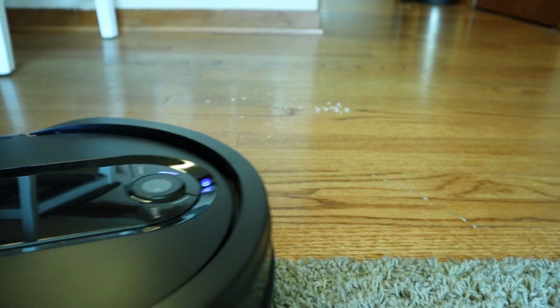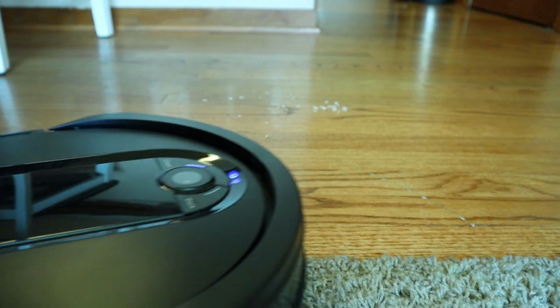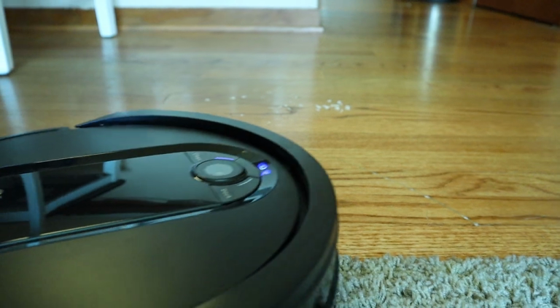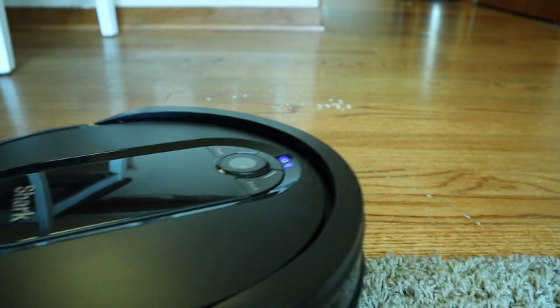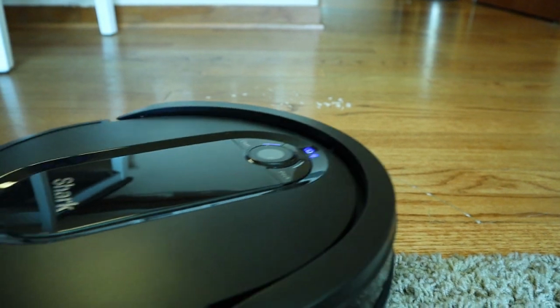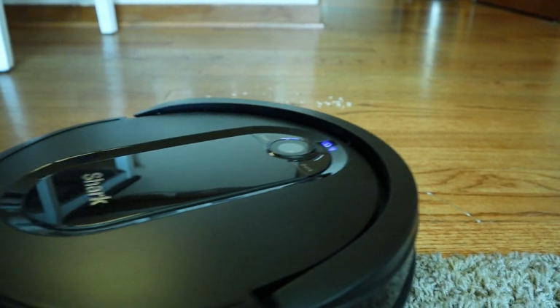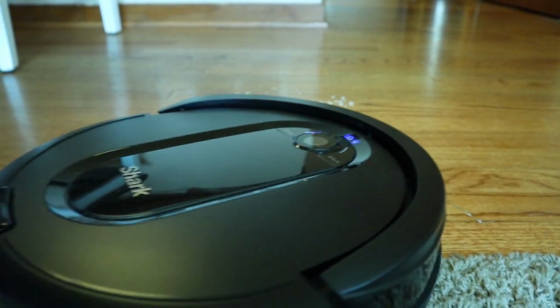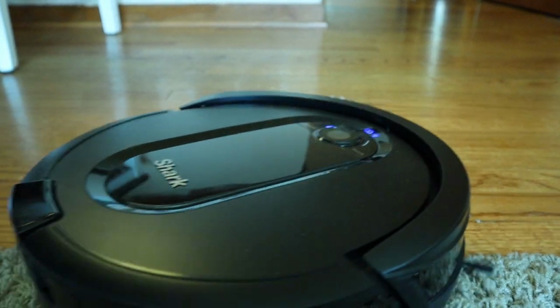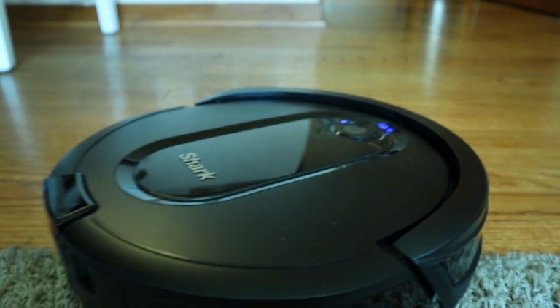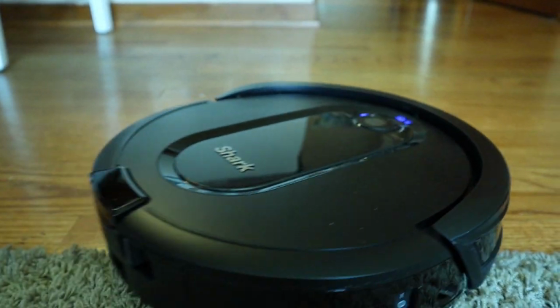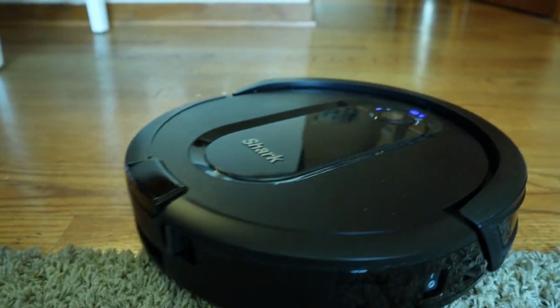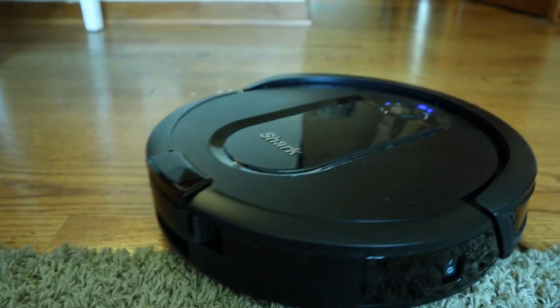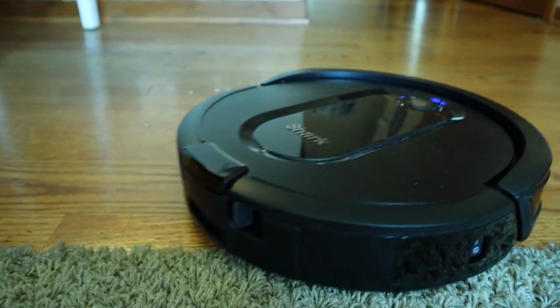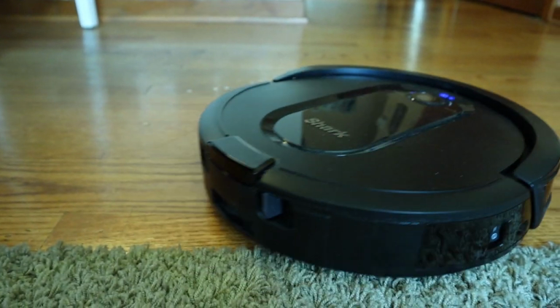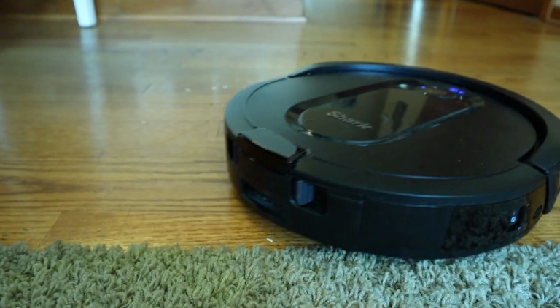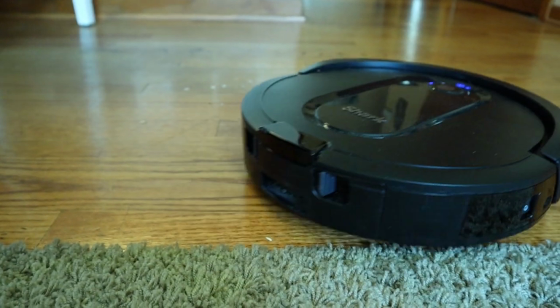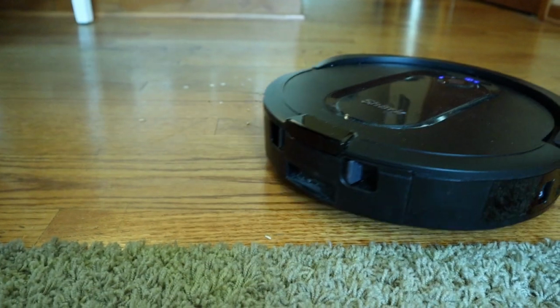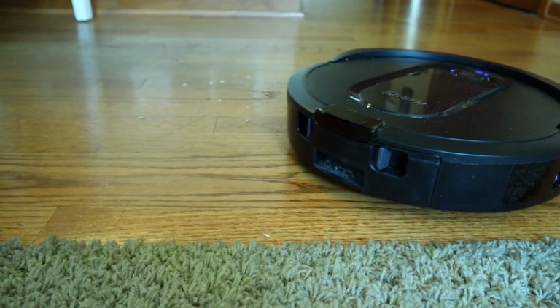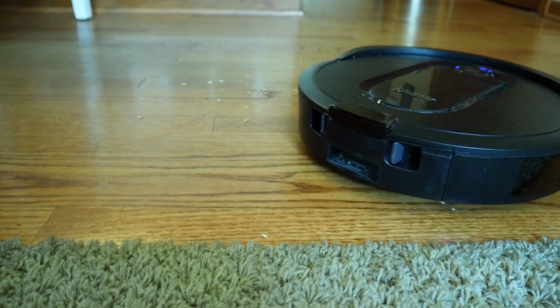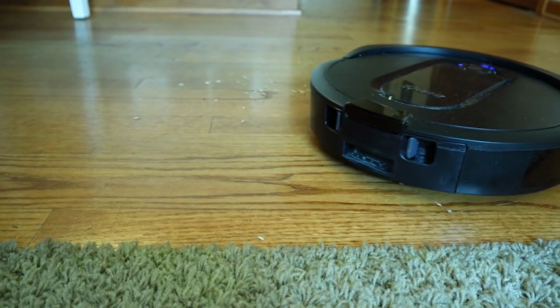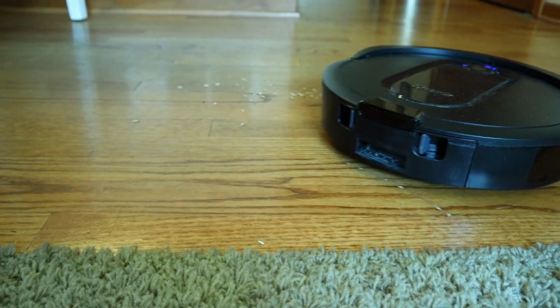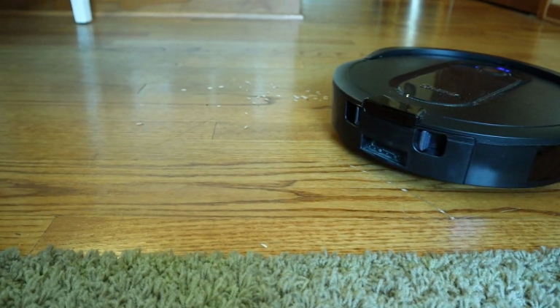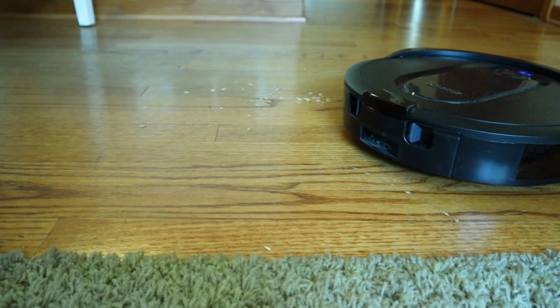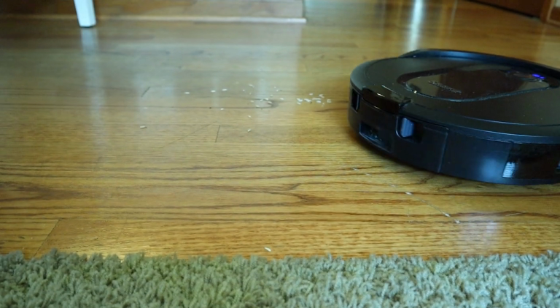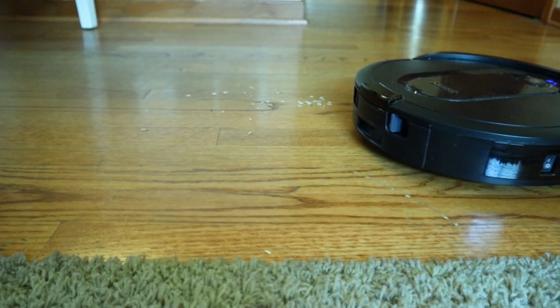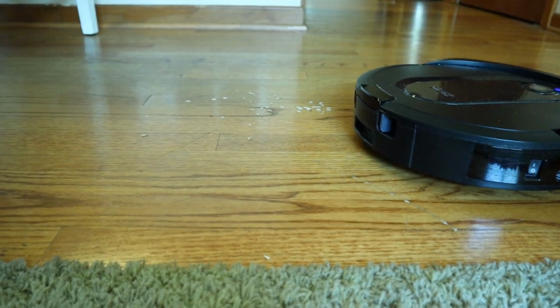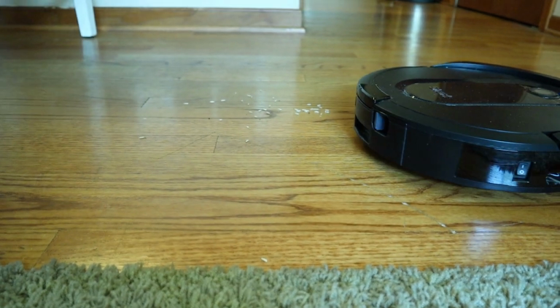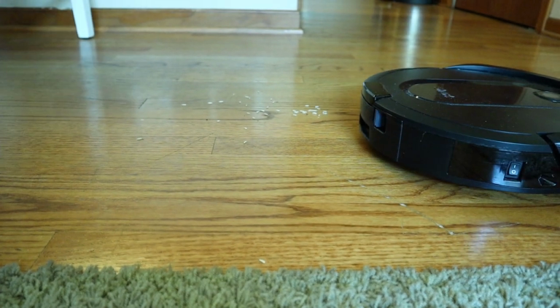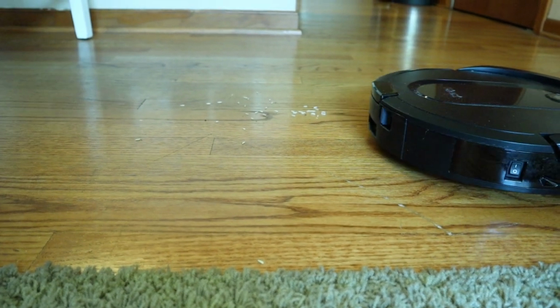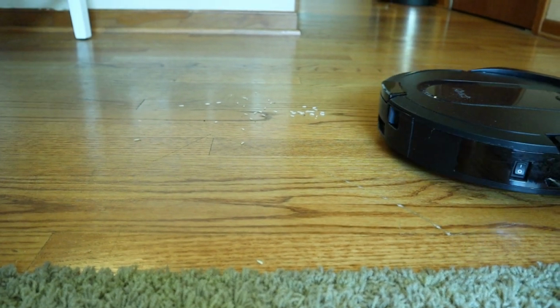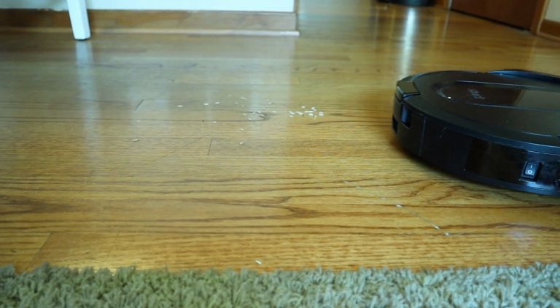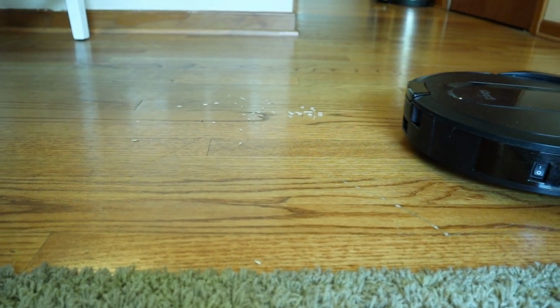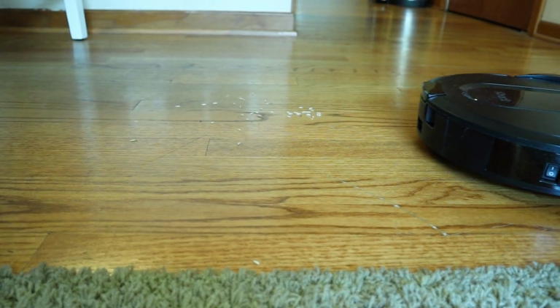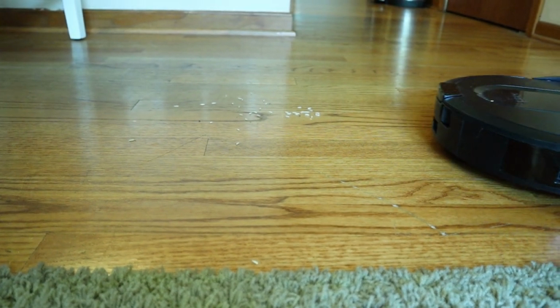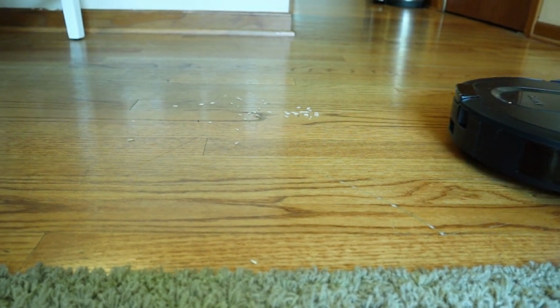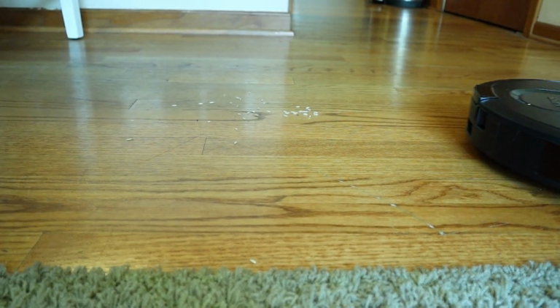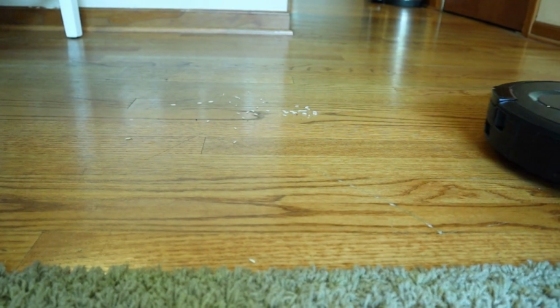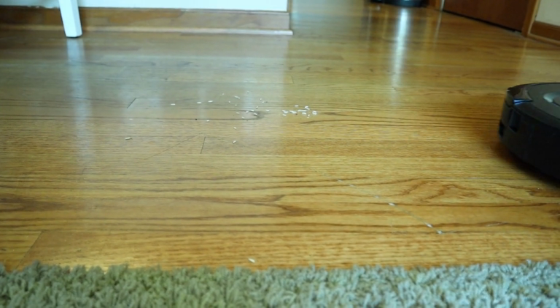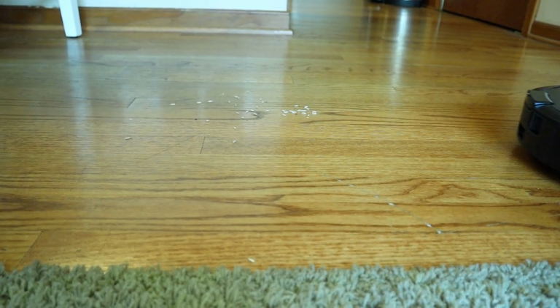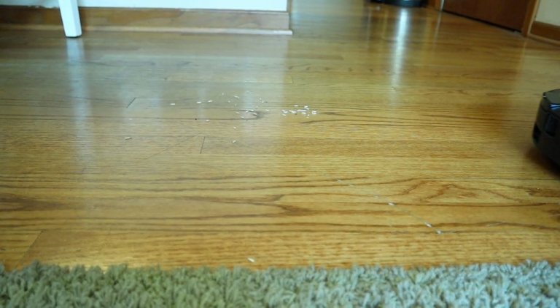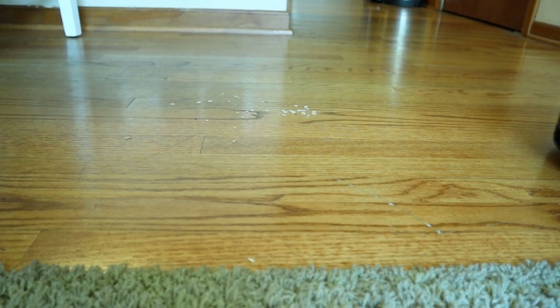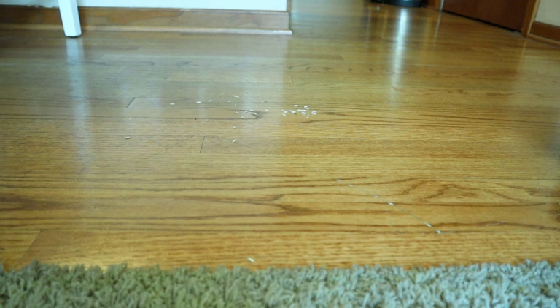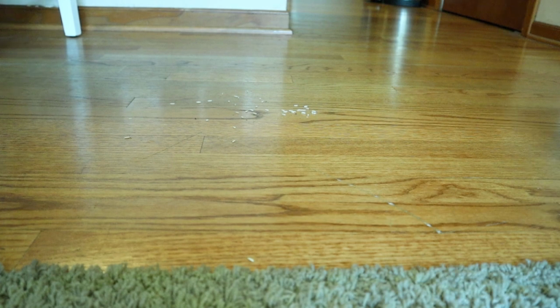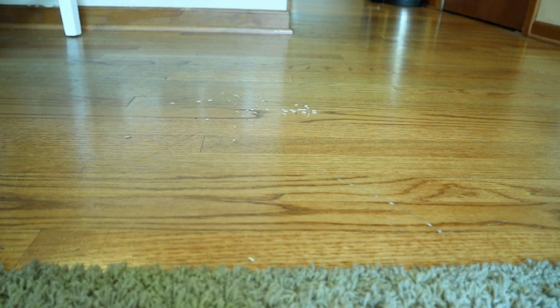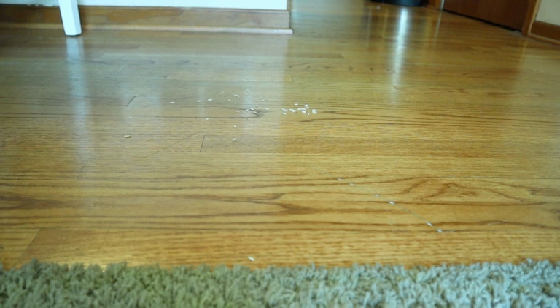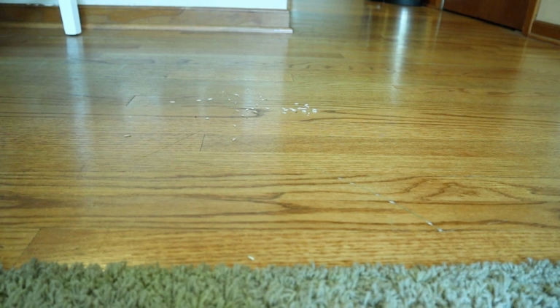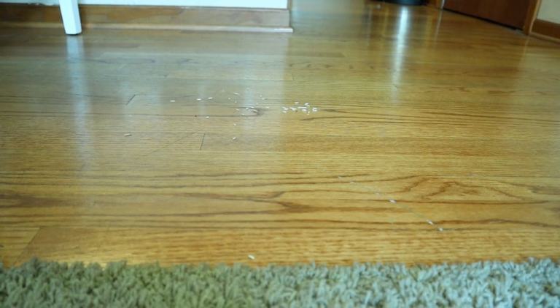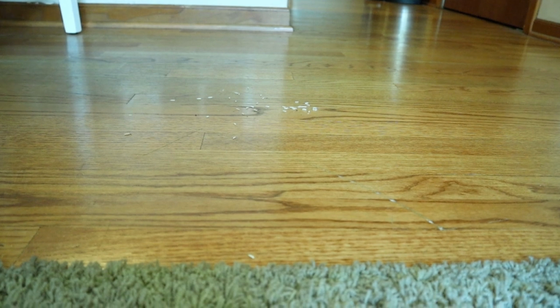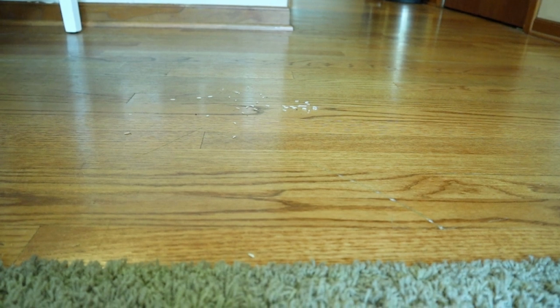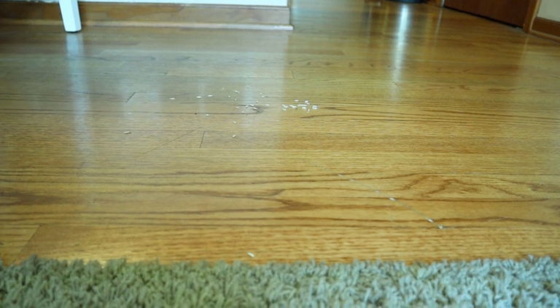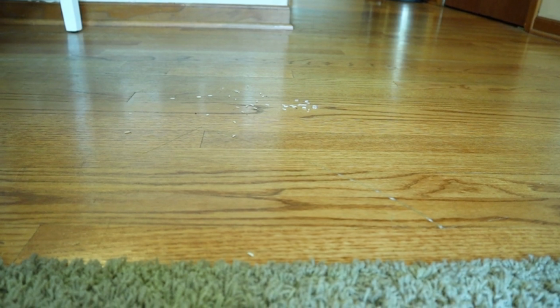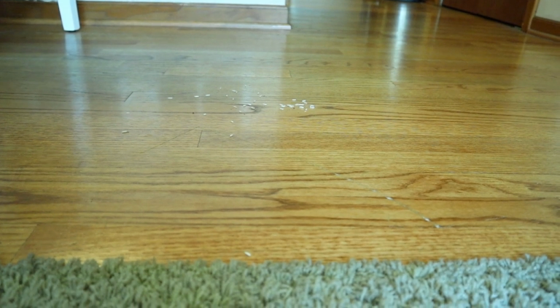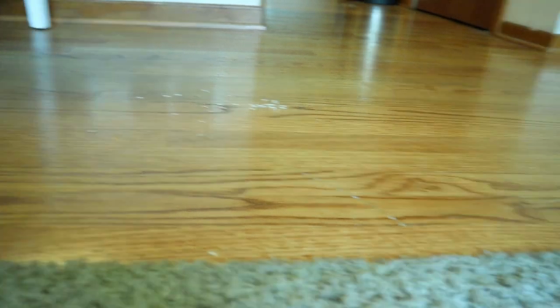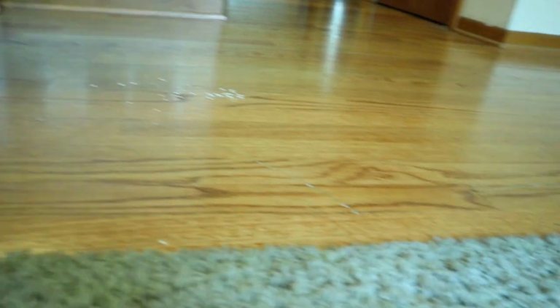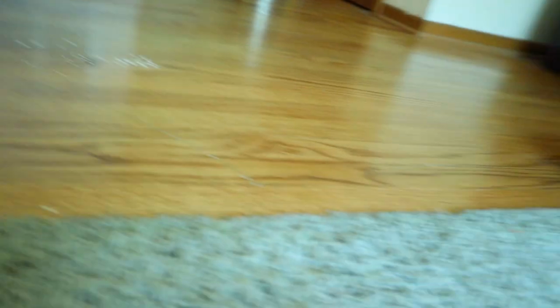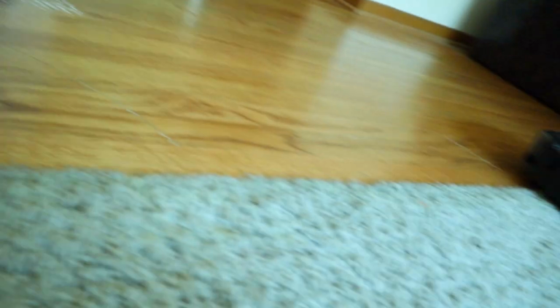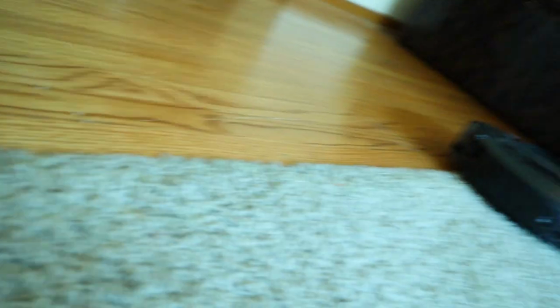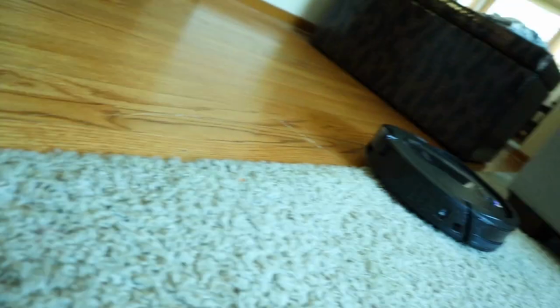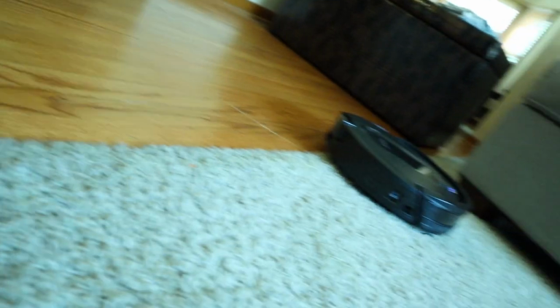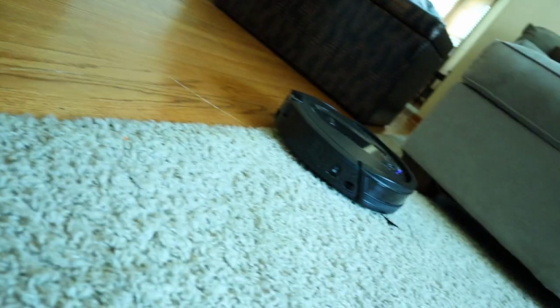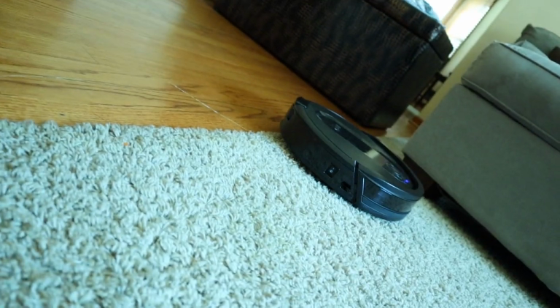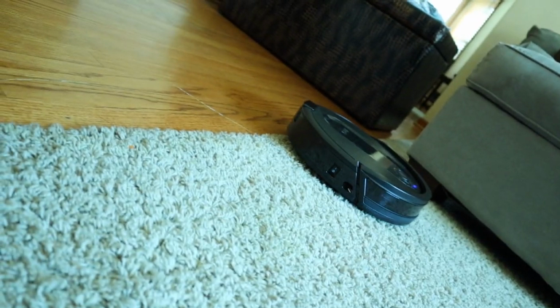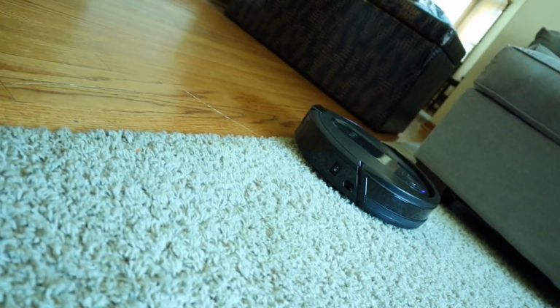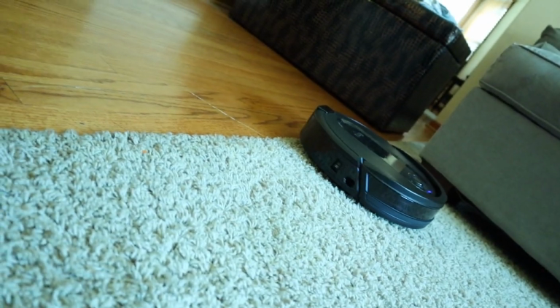The Shark IQ Robot Vacuum with self-empty base. Exactly how high is its IQ? Let's quest.